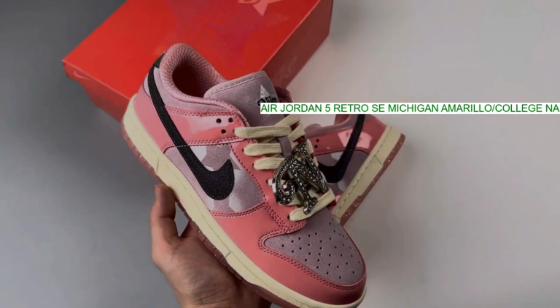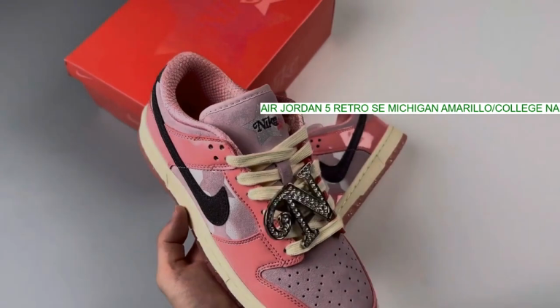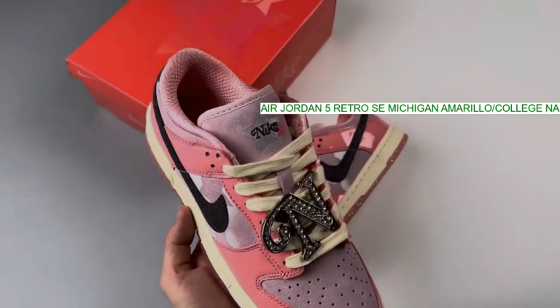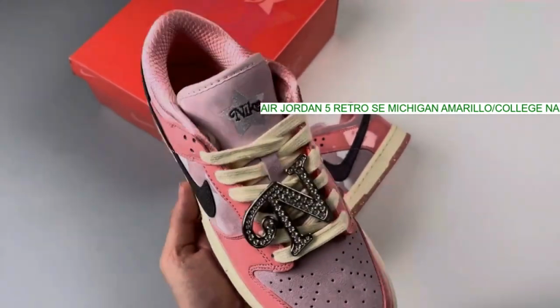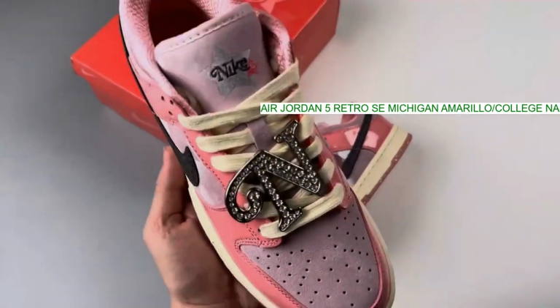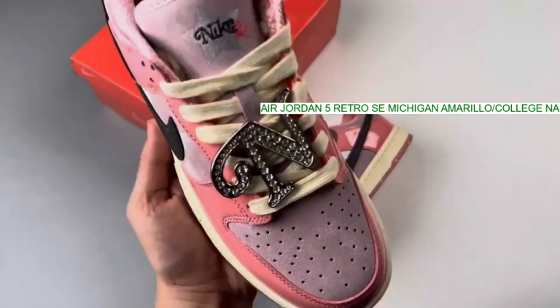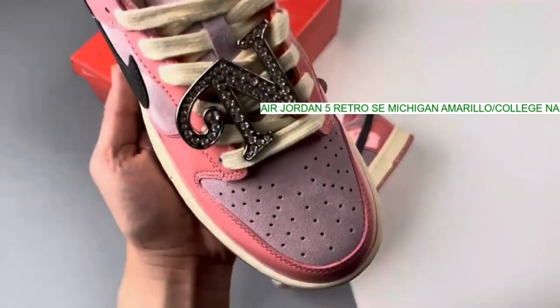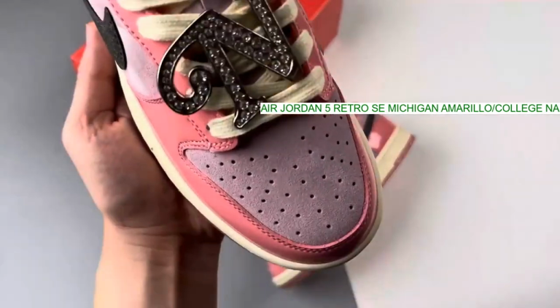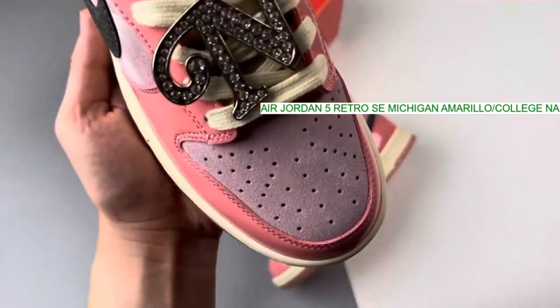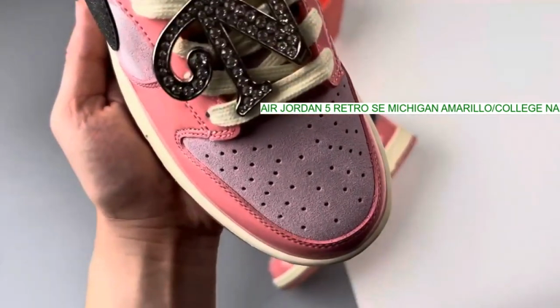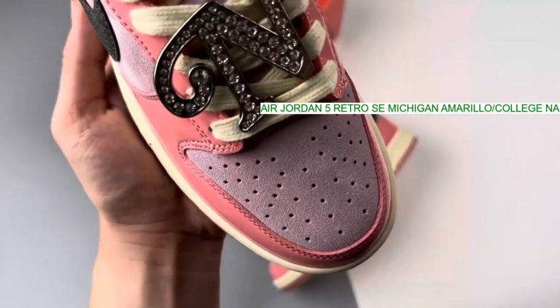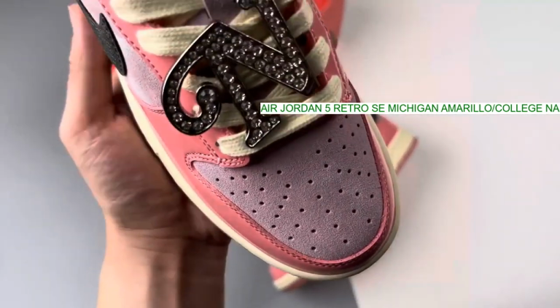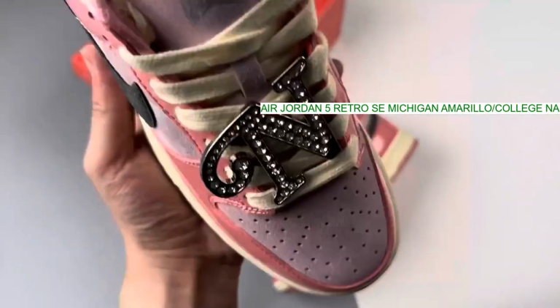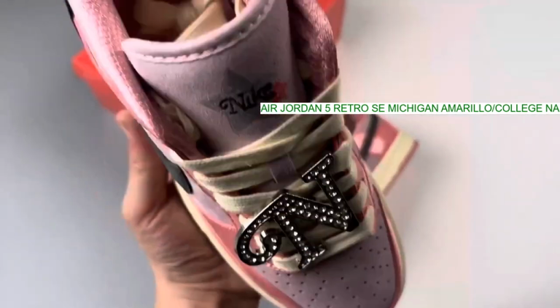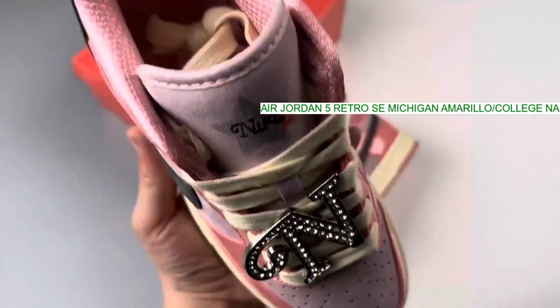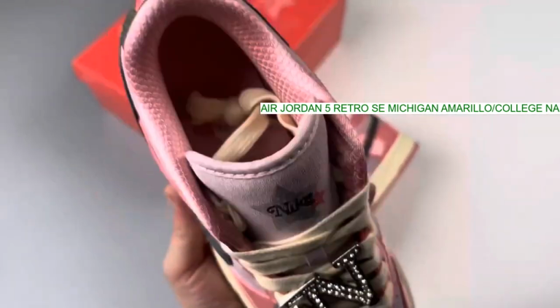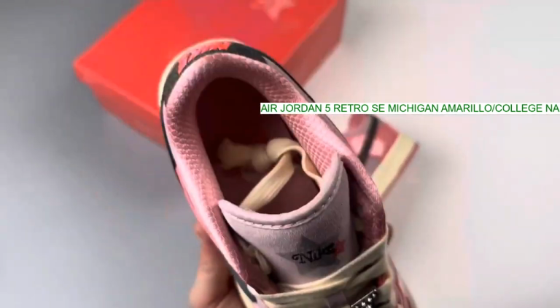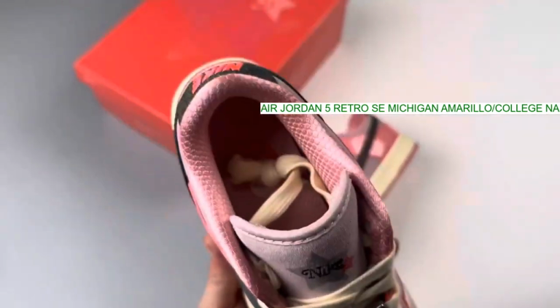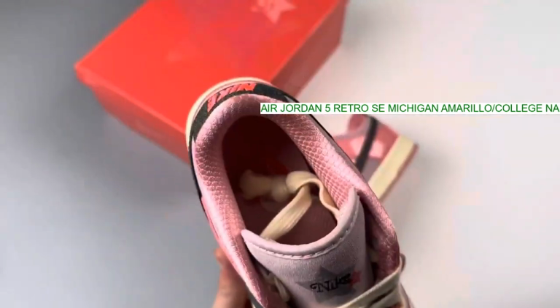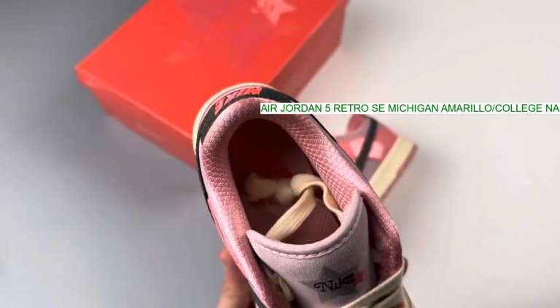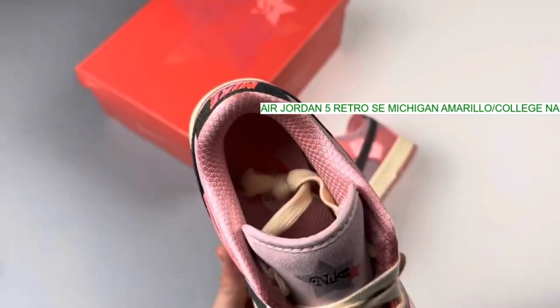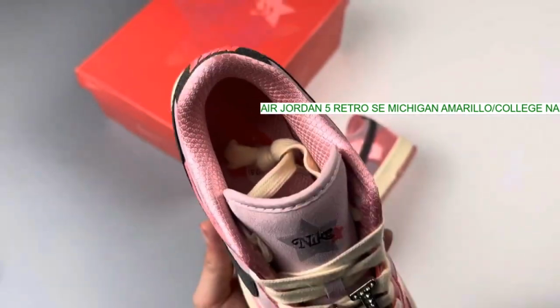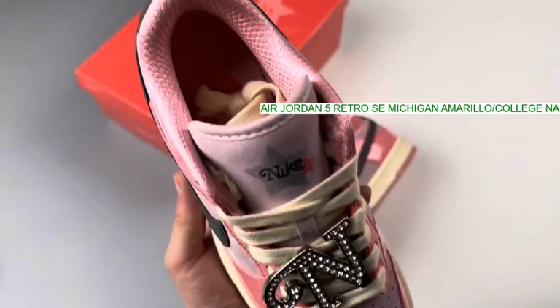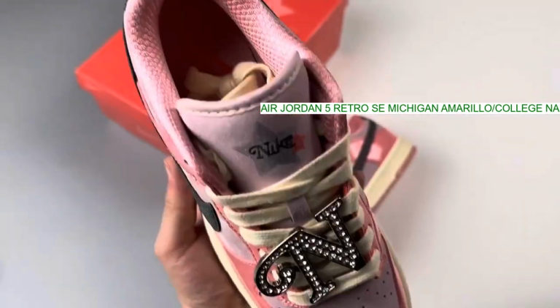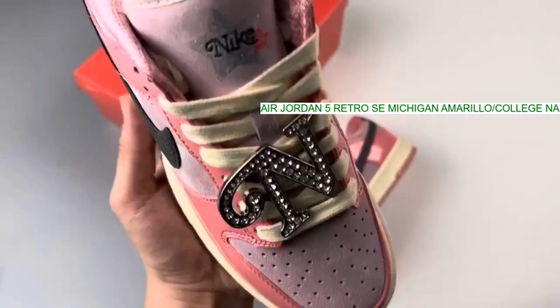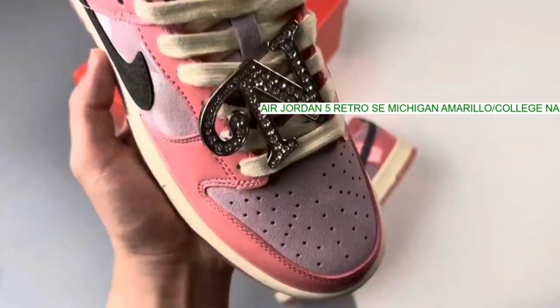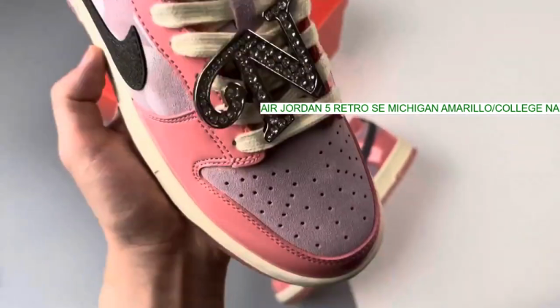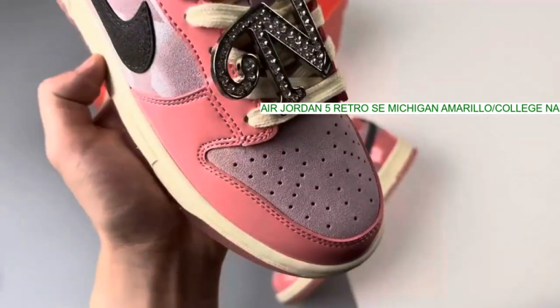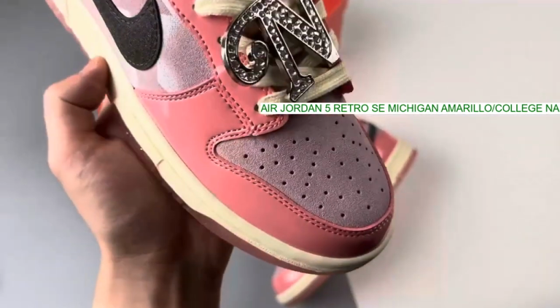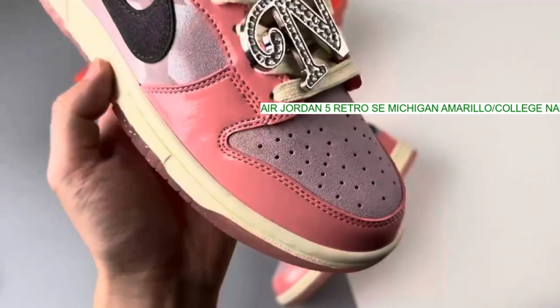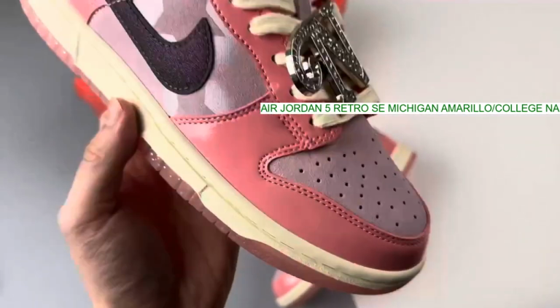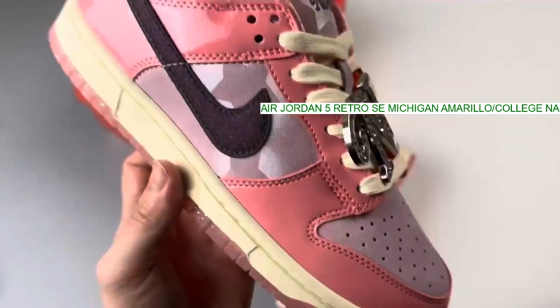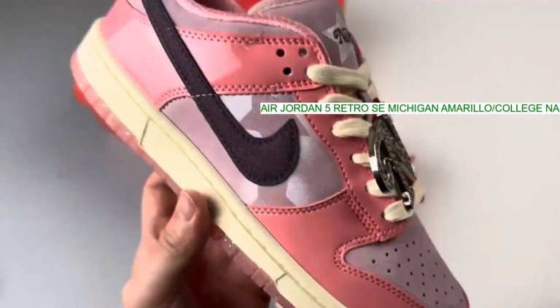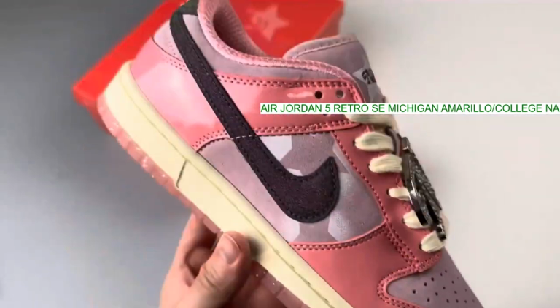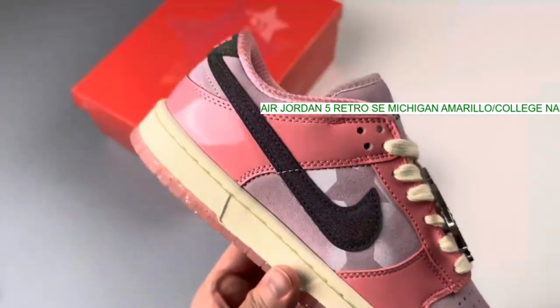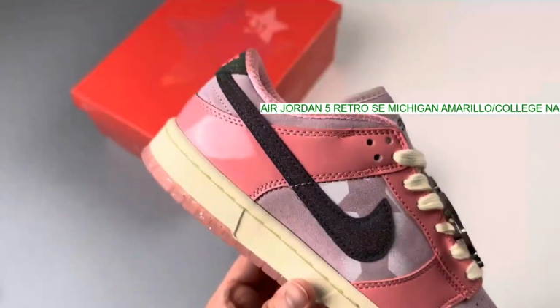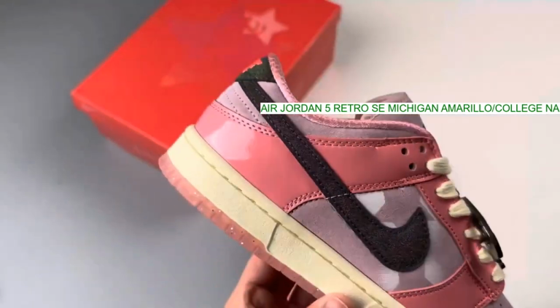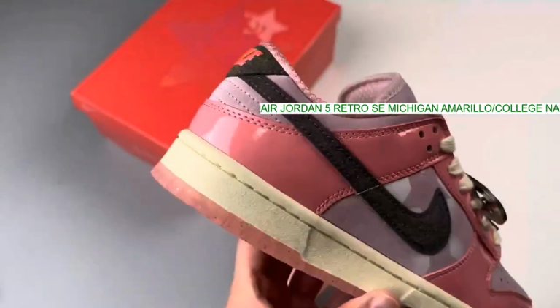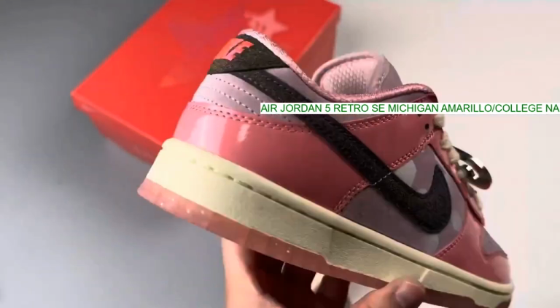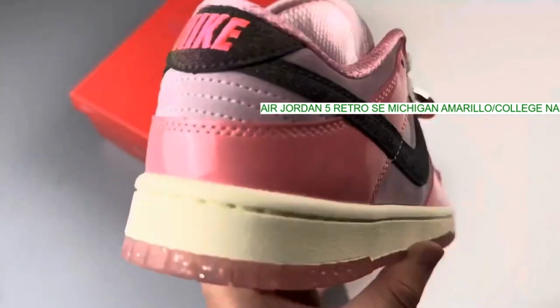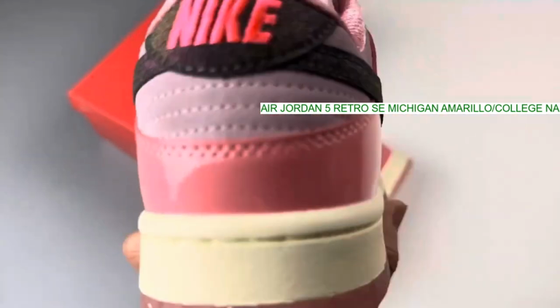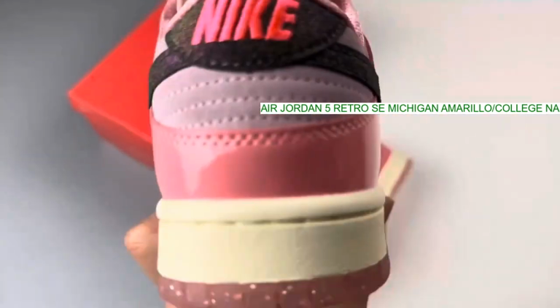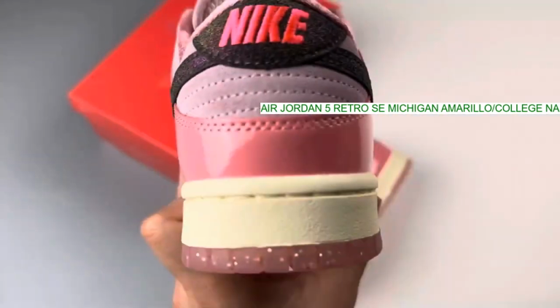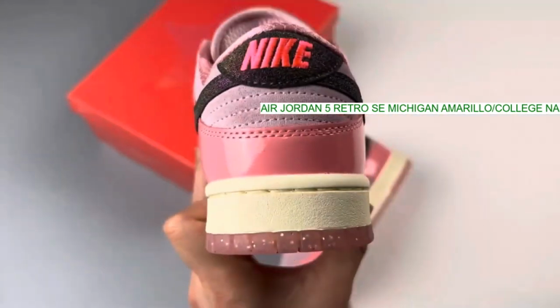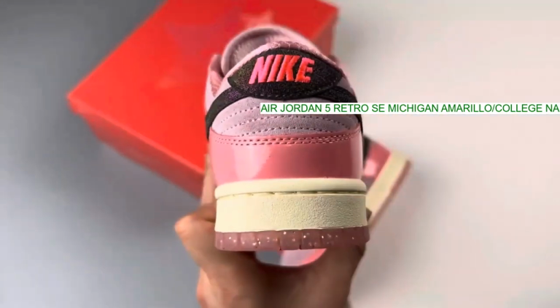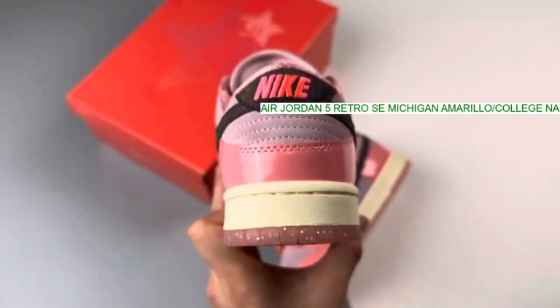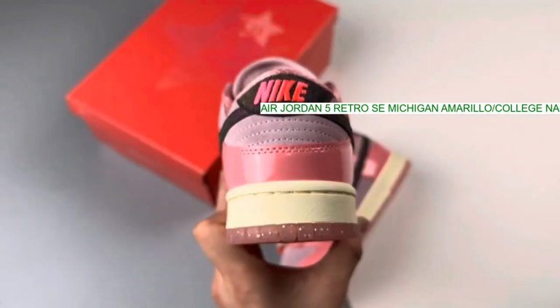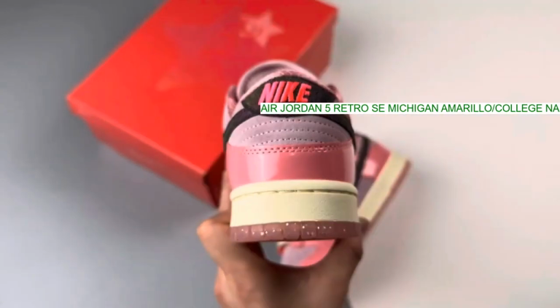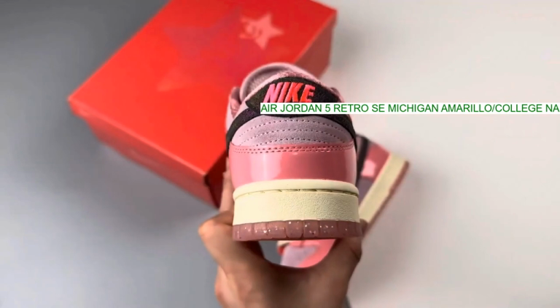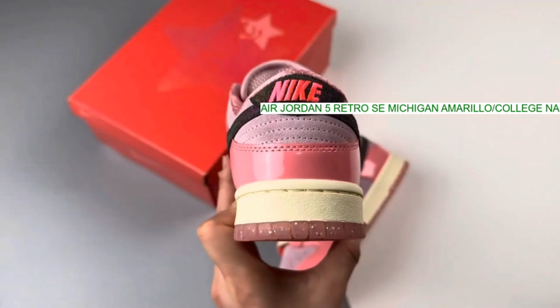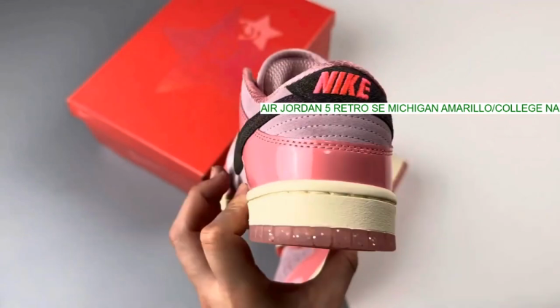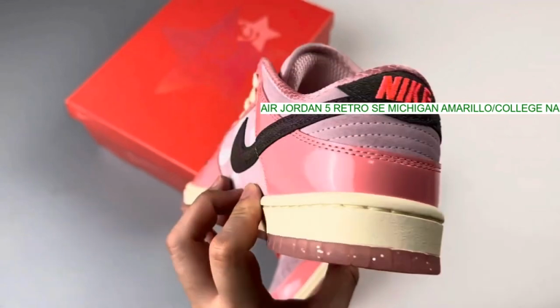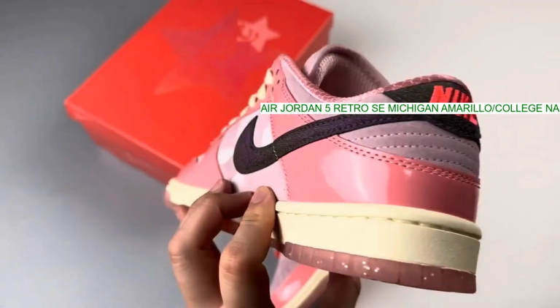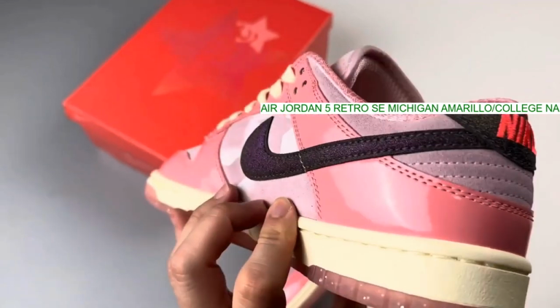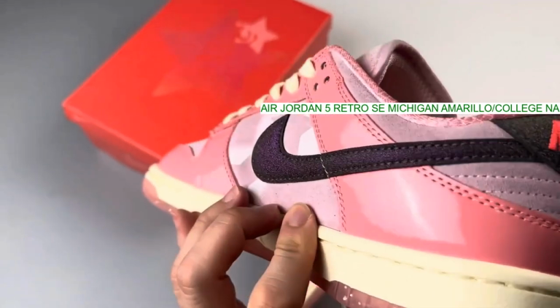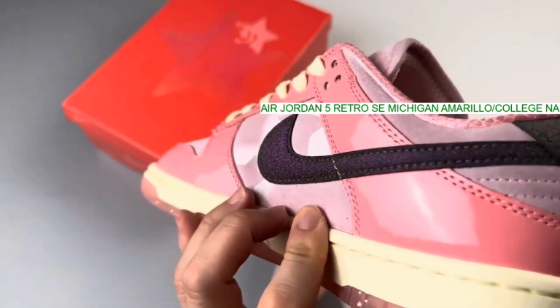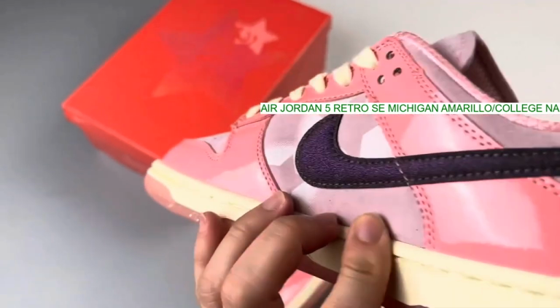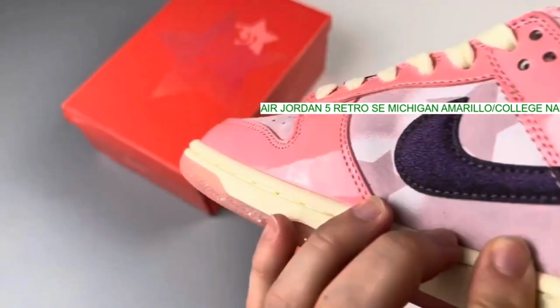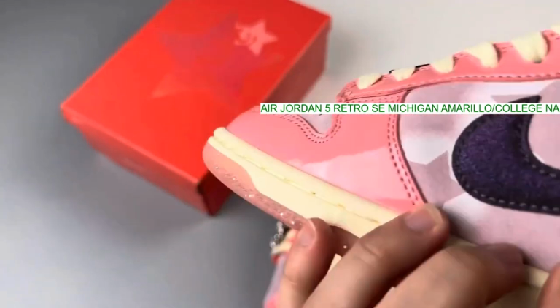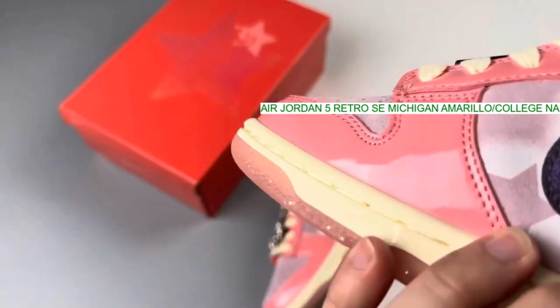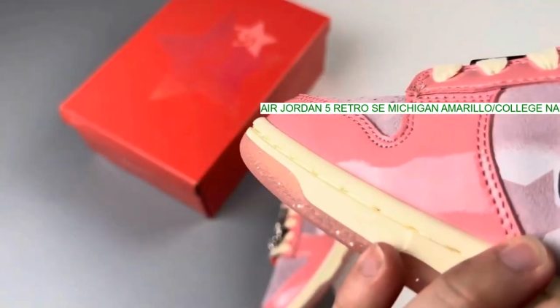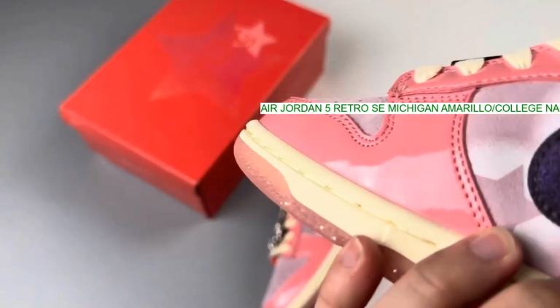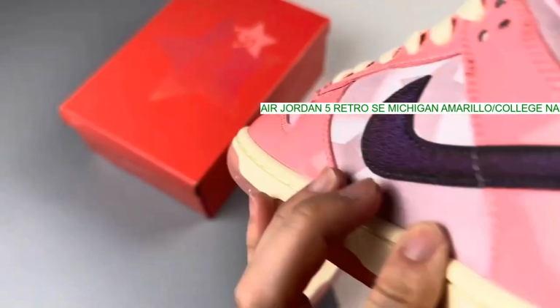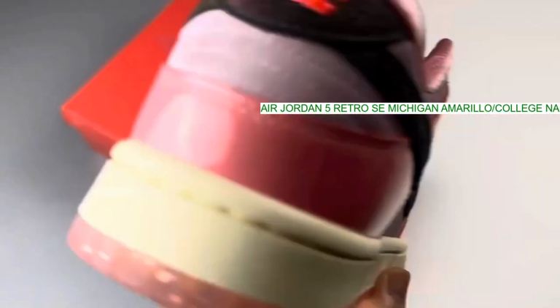Other details include a reflective tongue with "Inspire" sewn onto the inner tongue atop an icy sole.